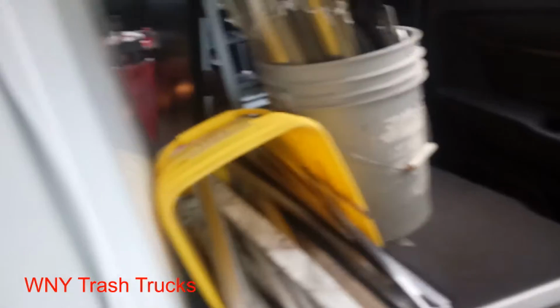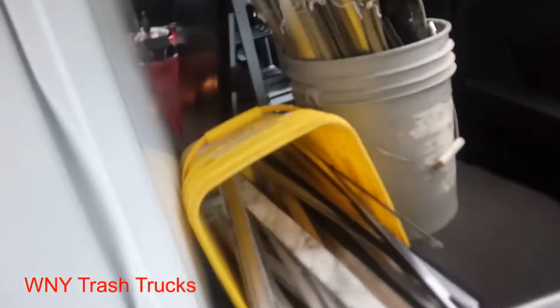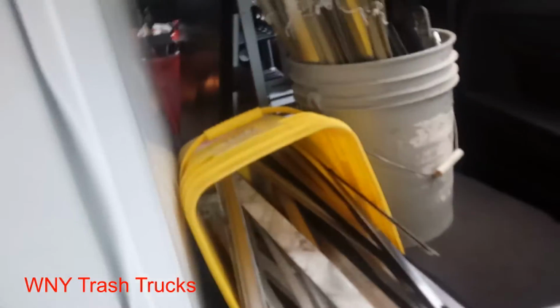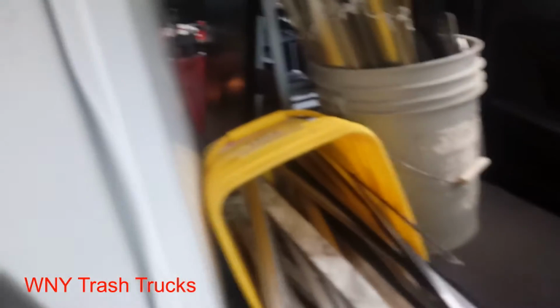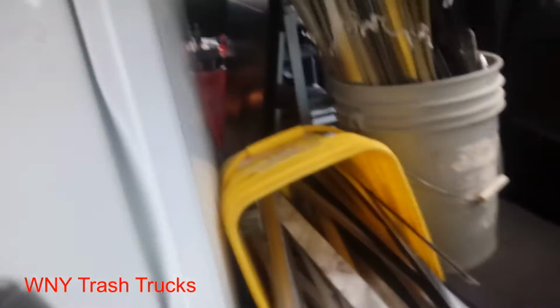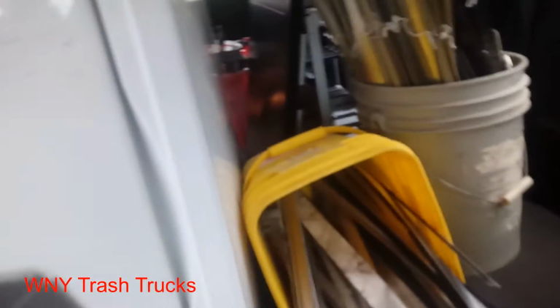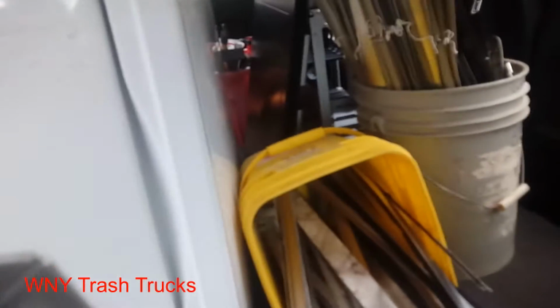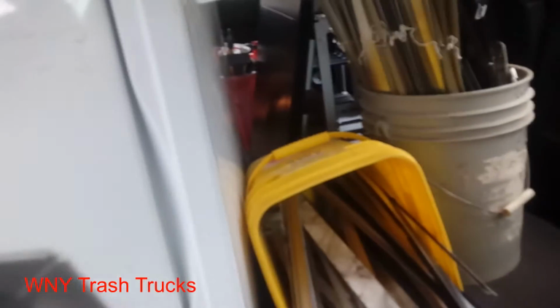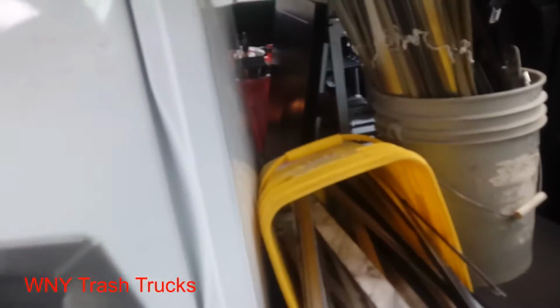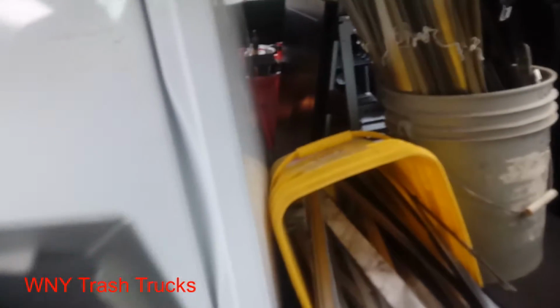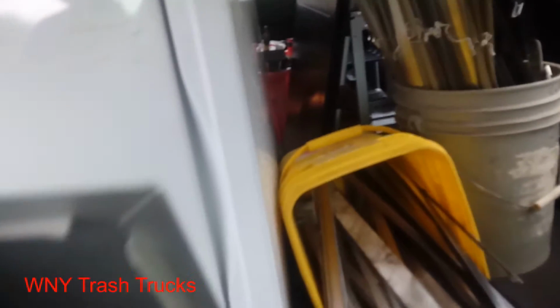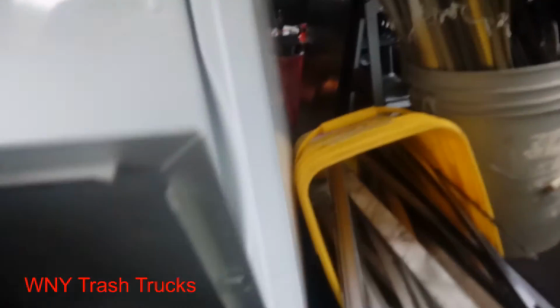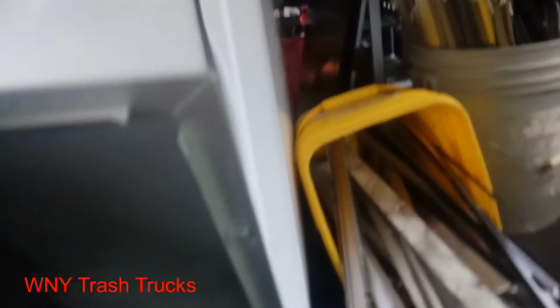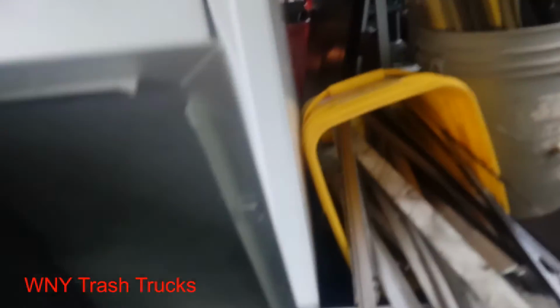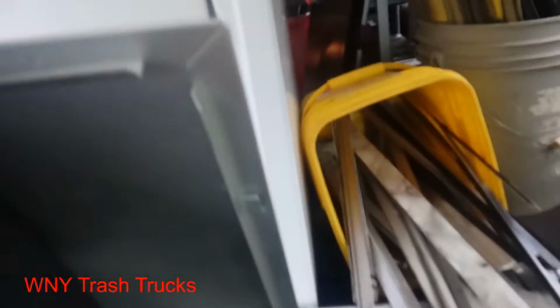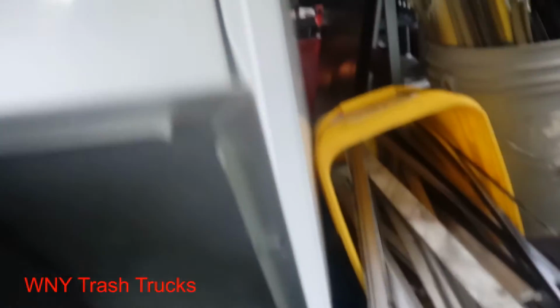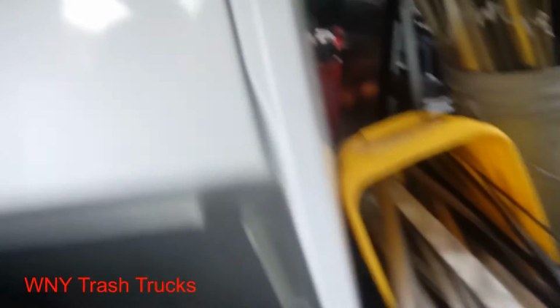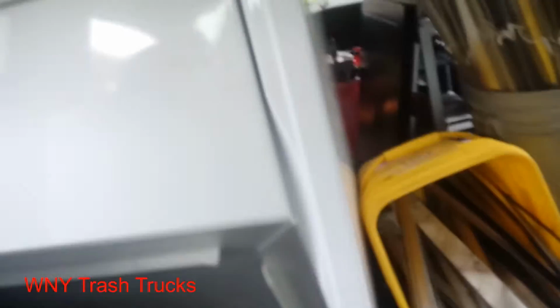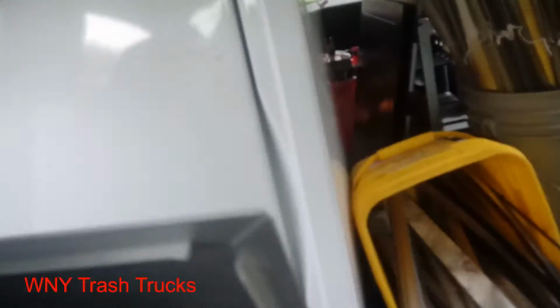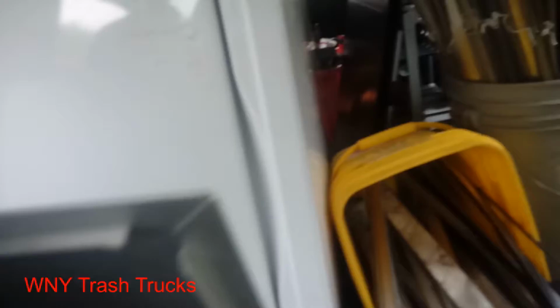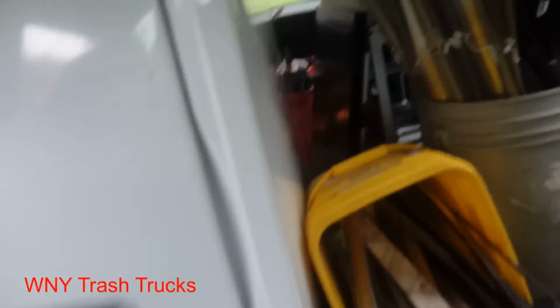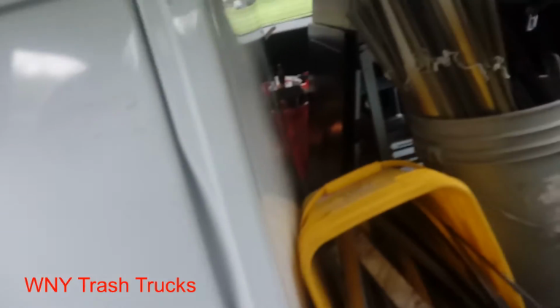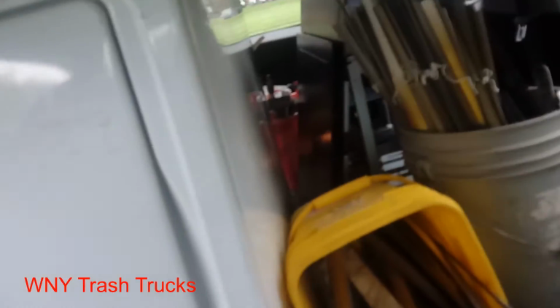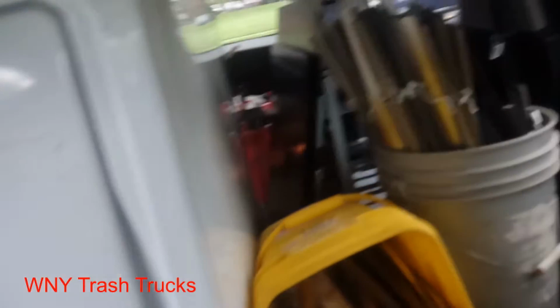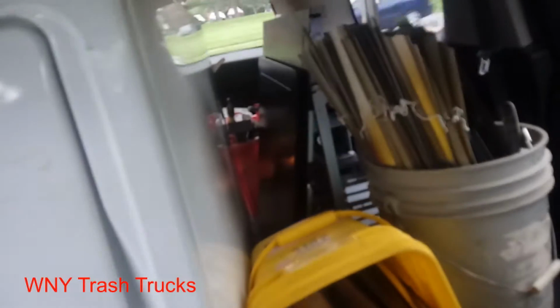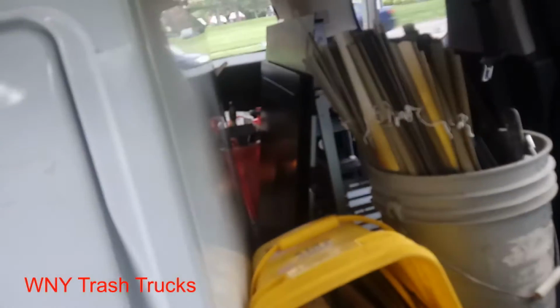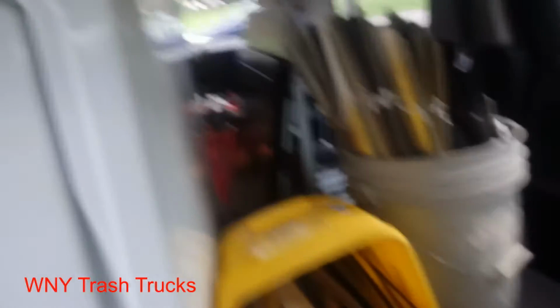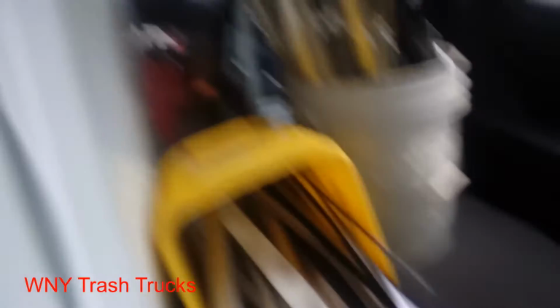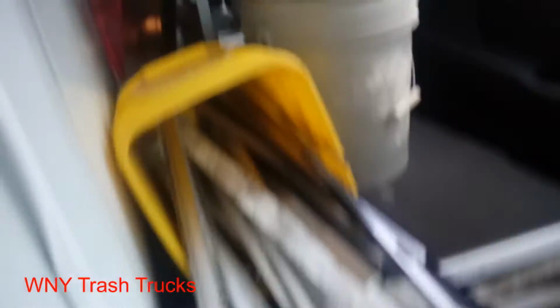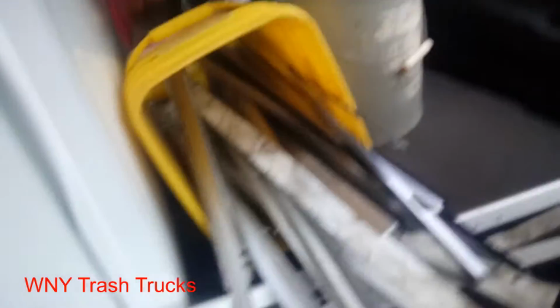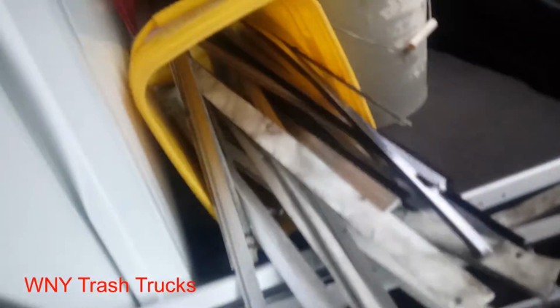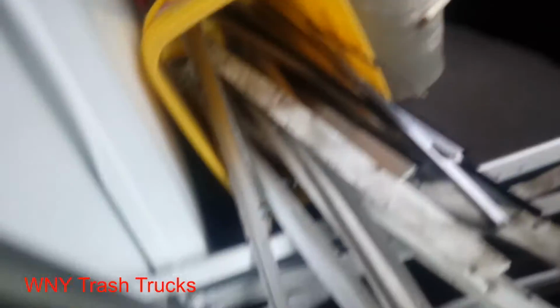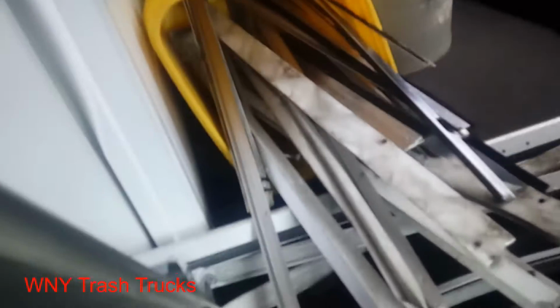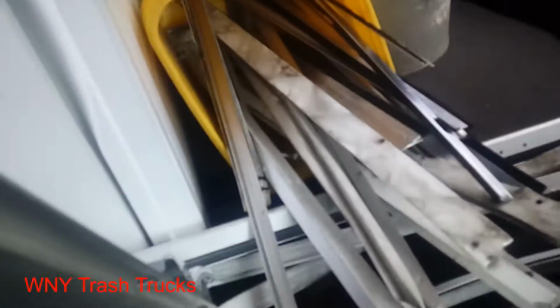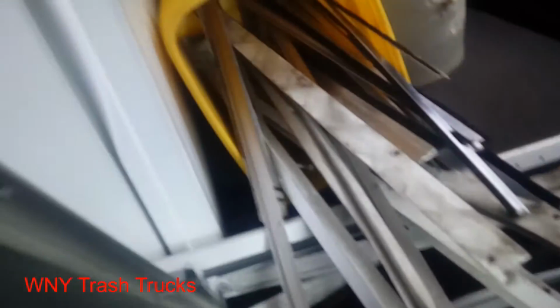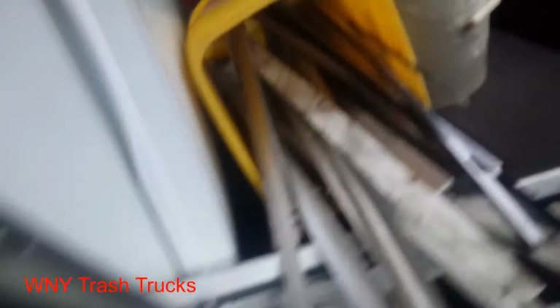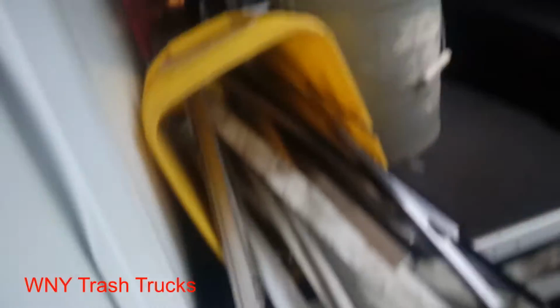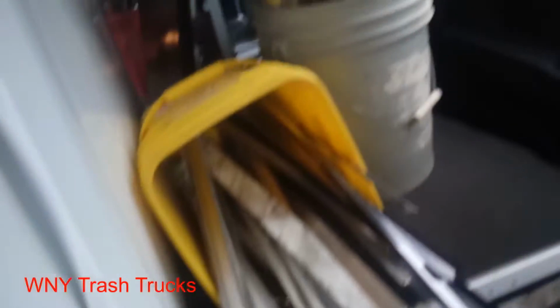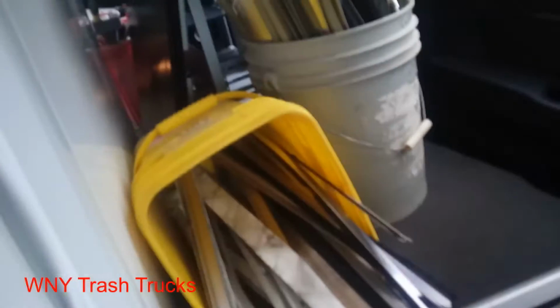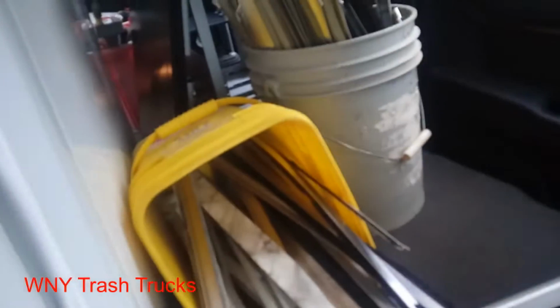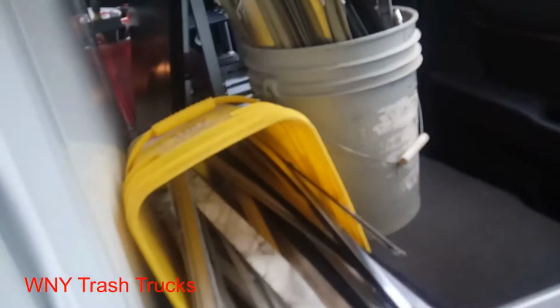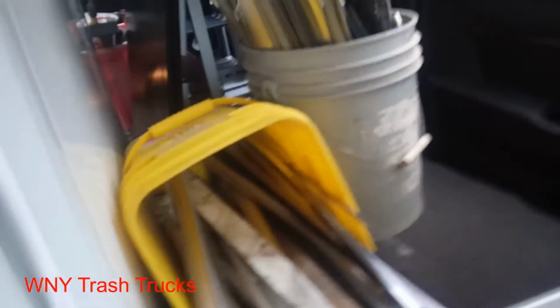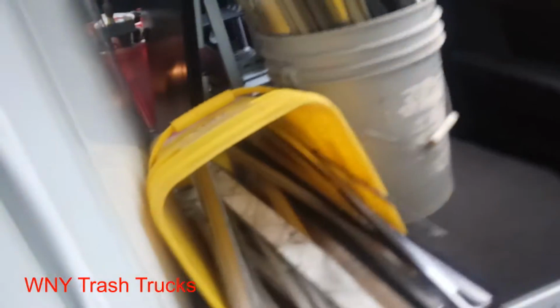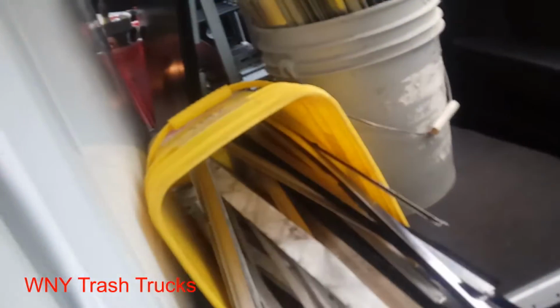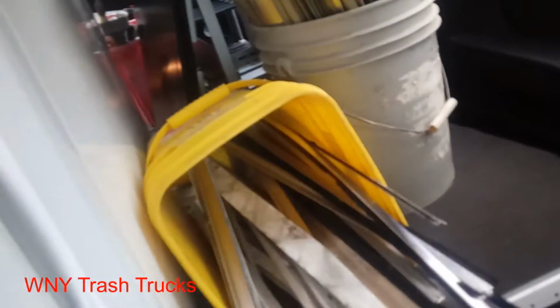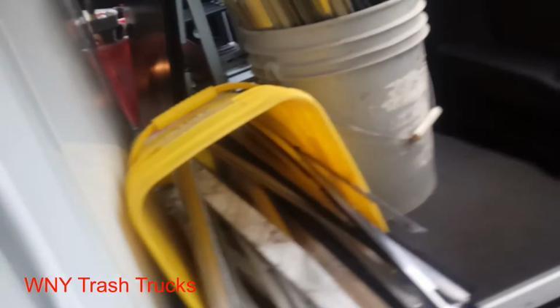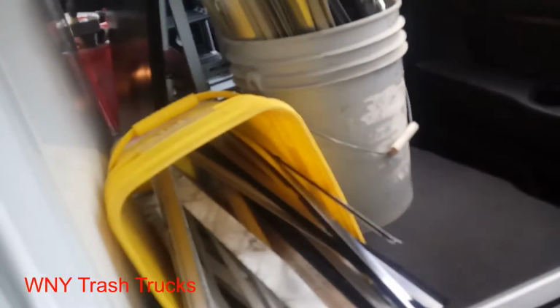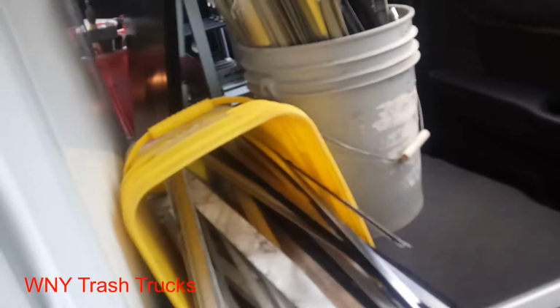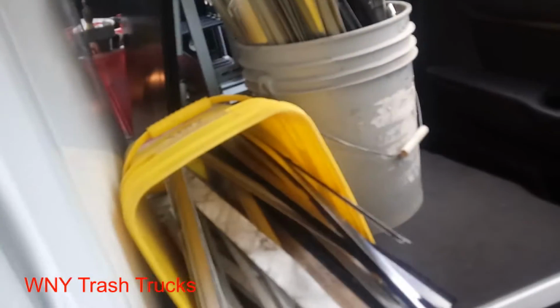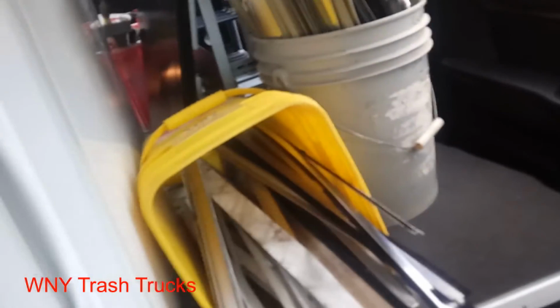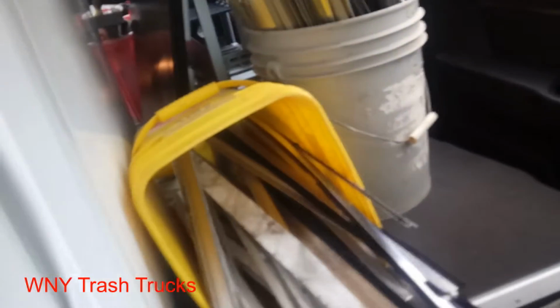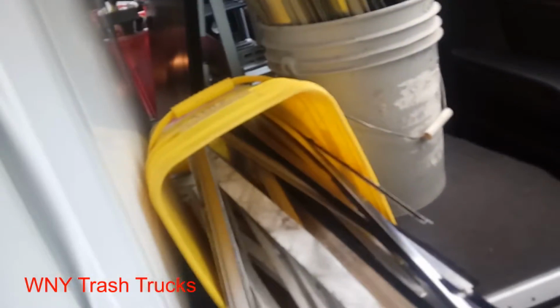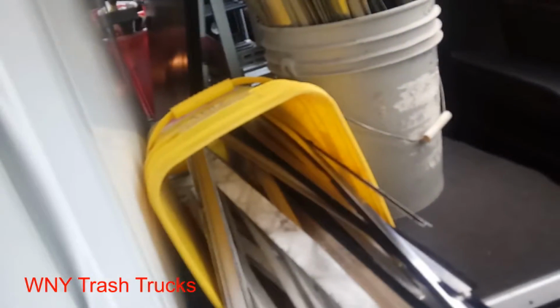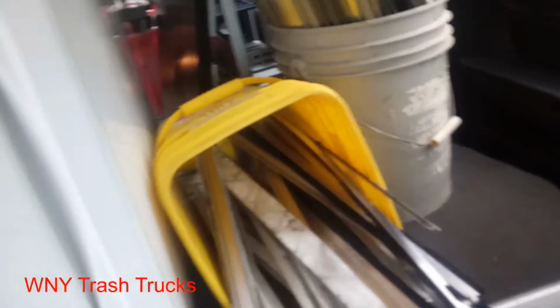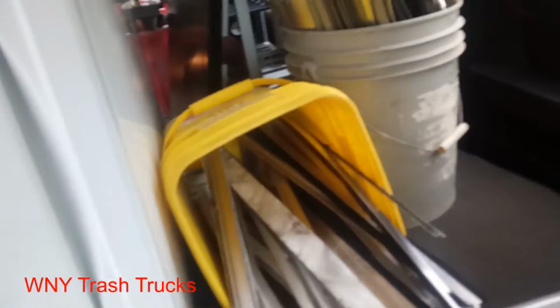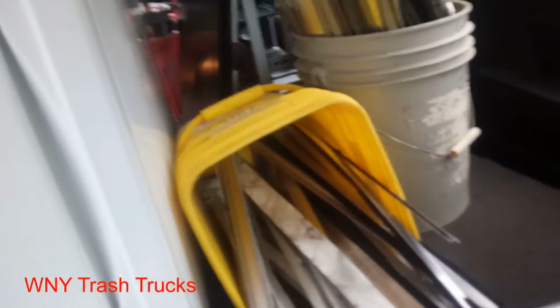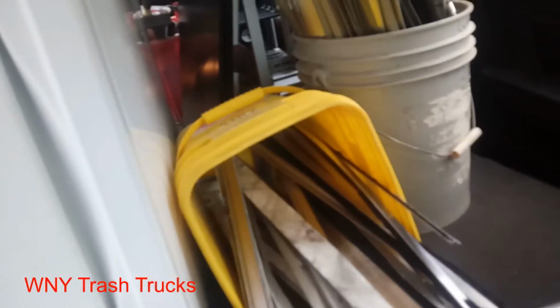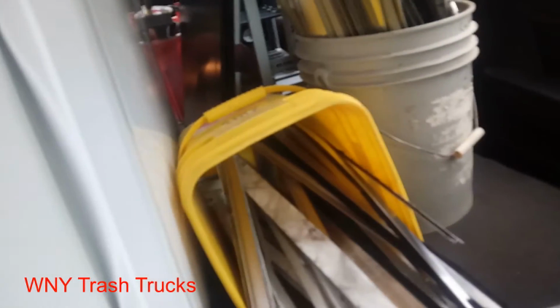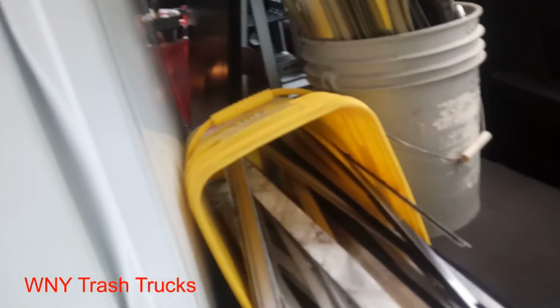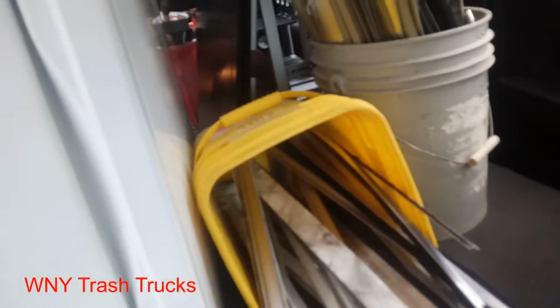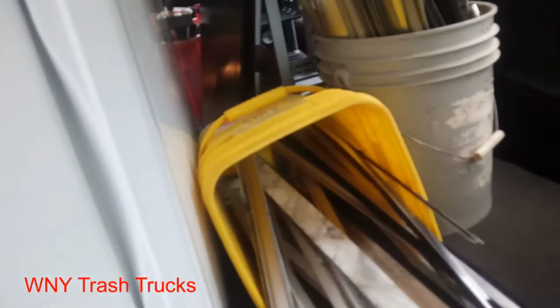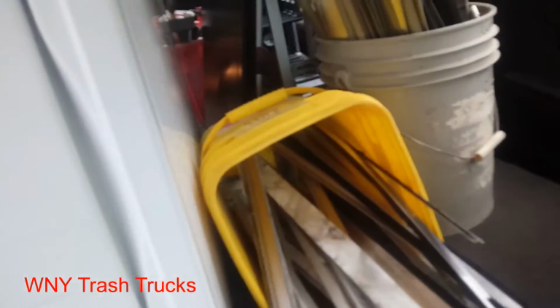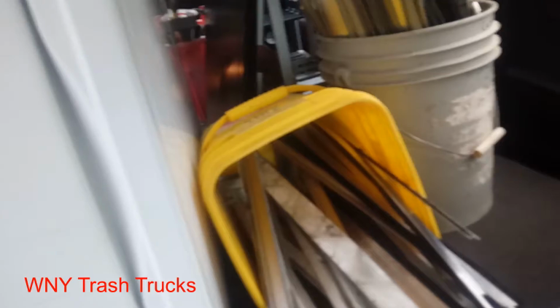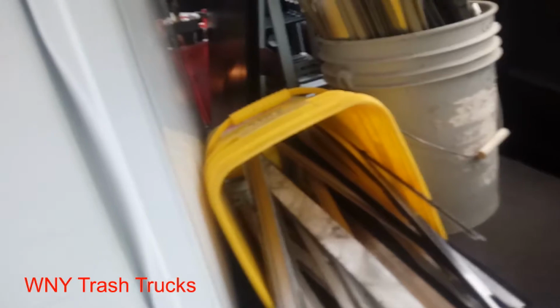Figured I'd show you real quickly — I've got the washer and the seal on the back, a little bit of aluminum in here. I don't know, maybe 30 bucks. We'll see.